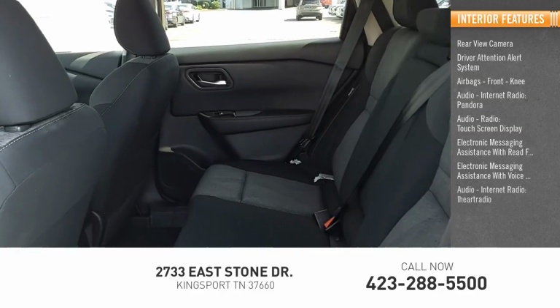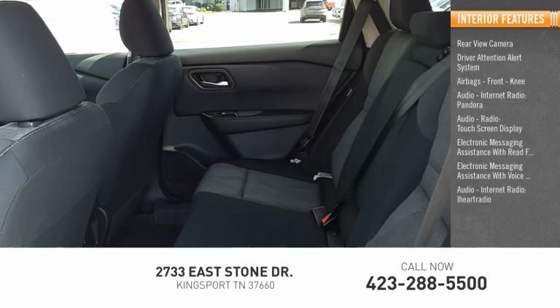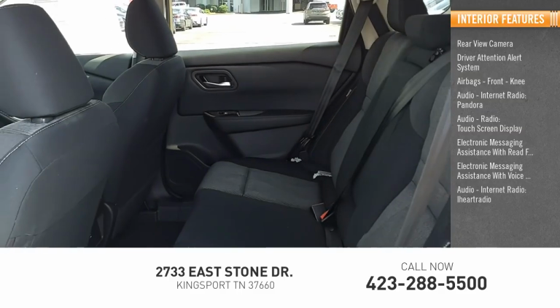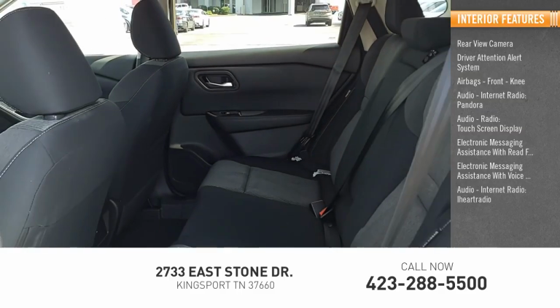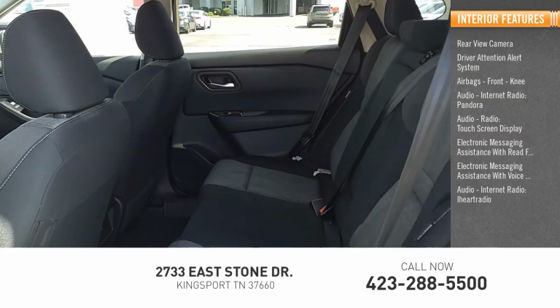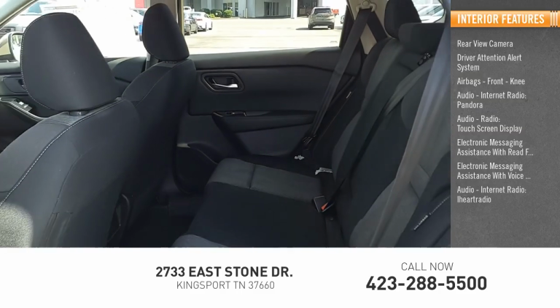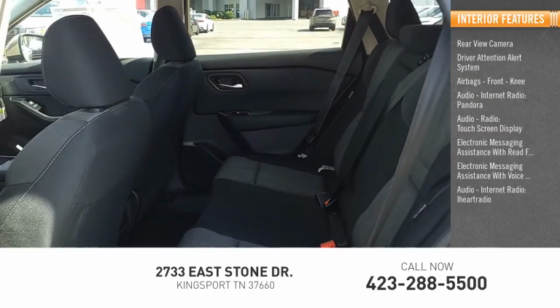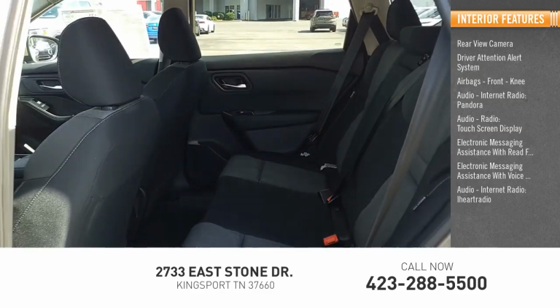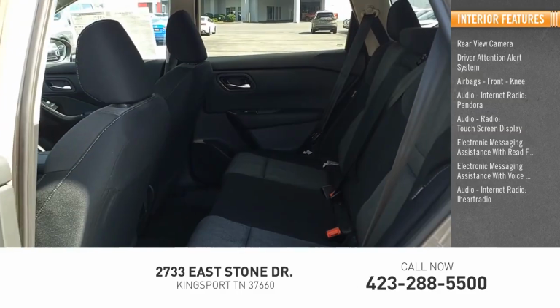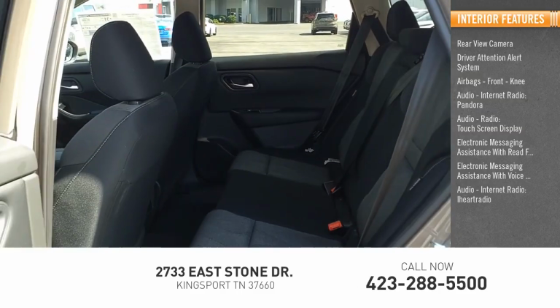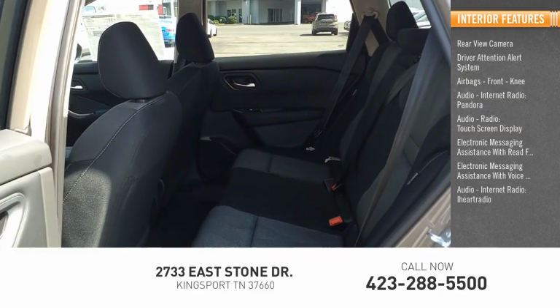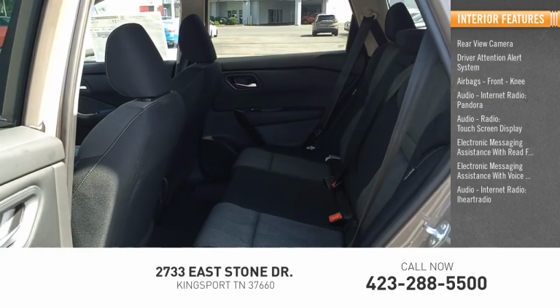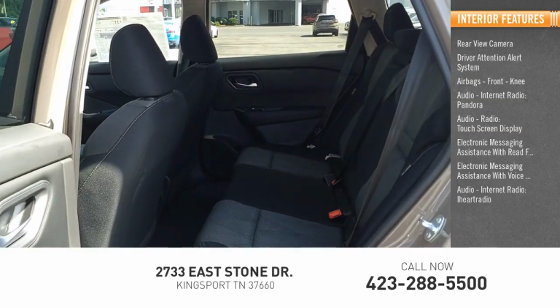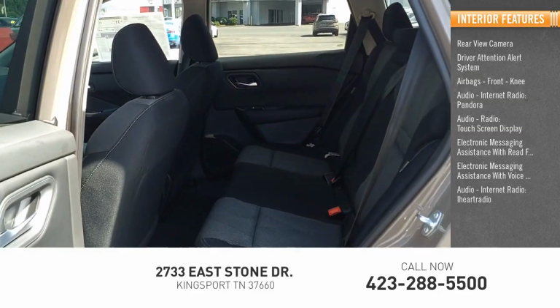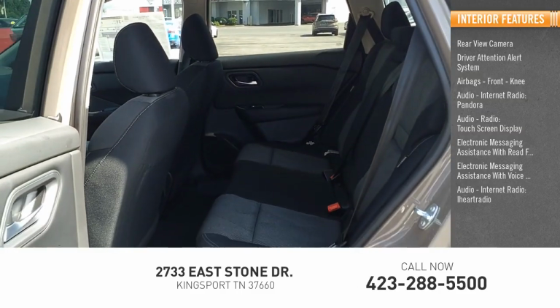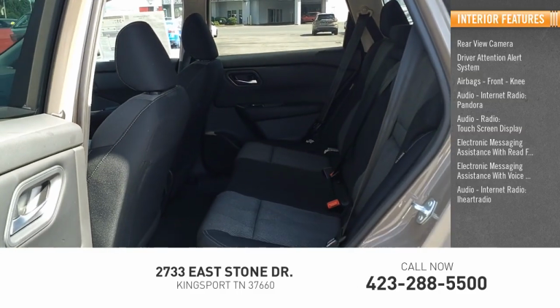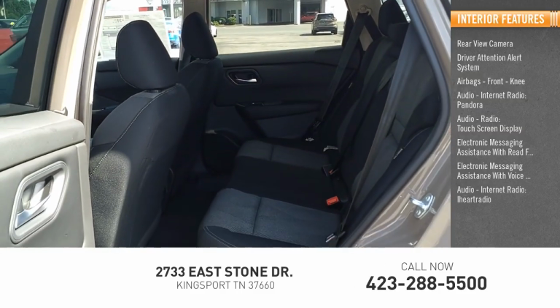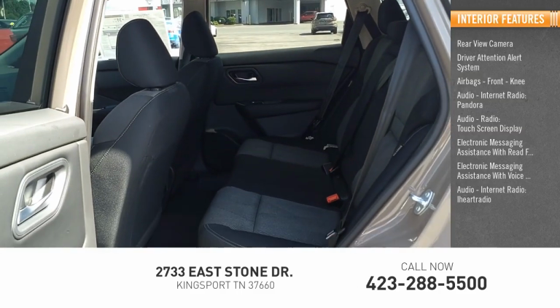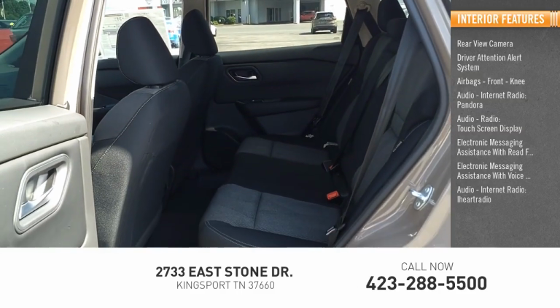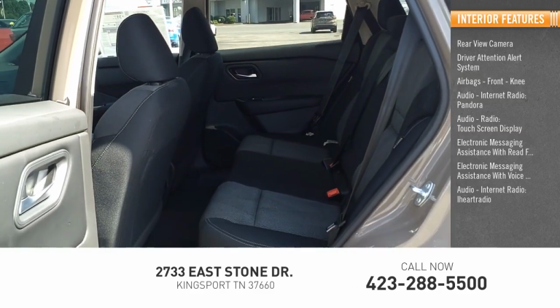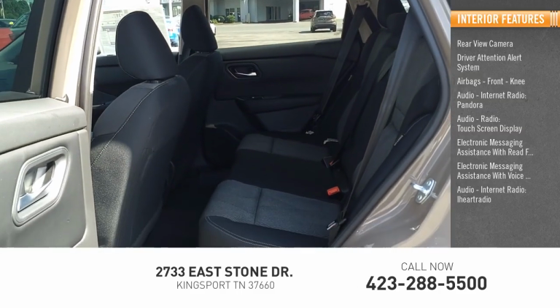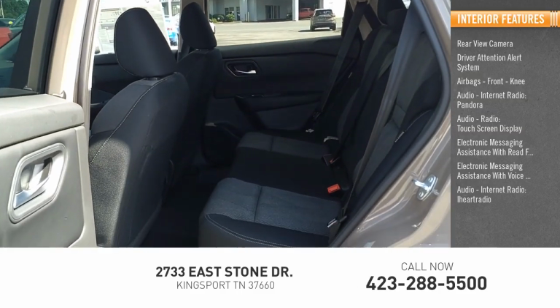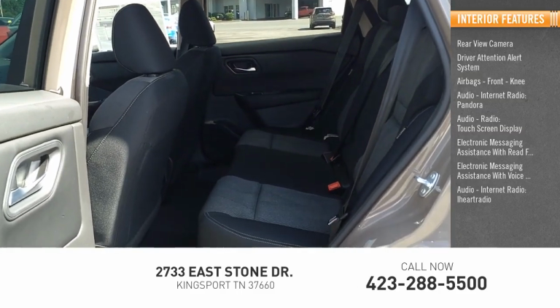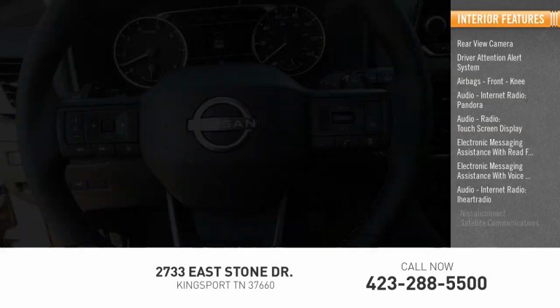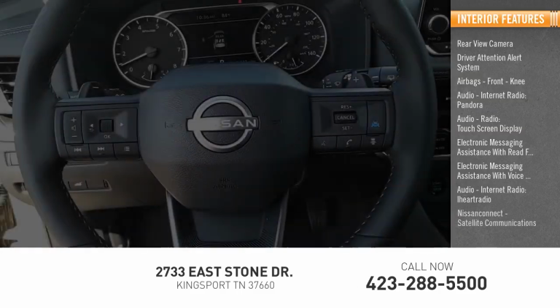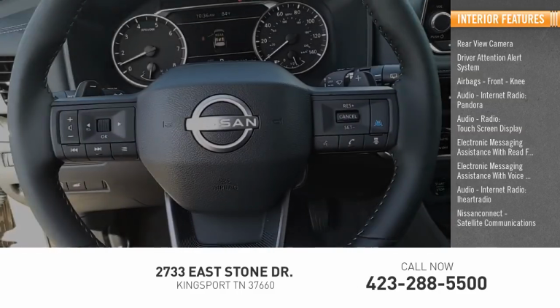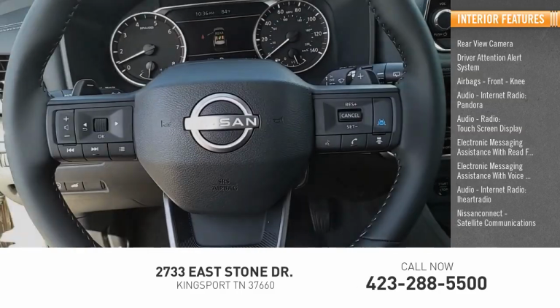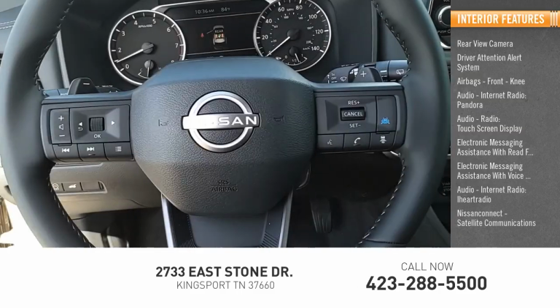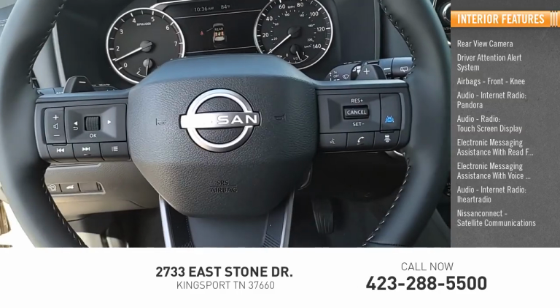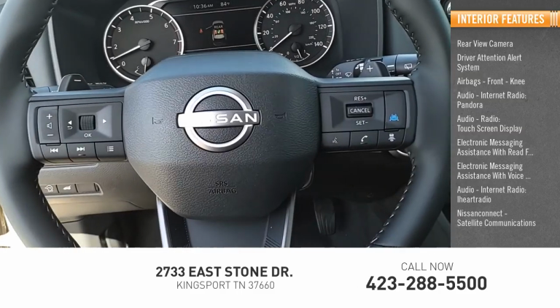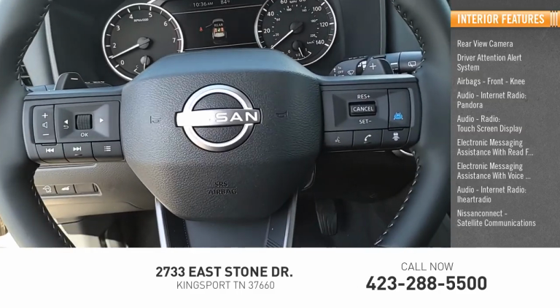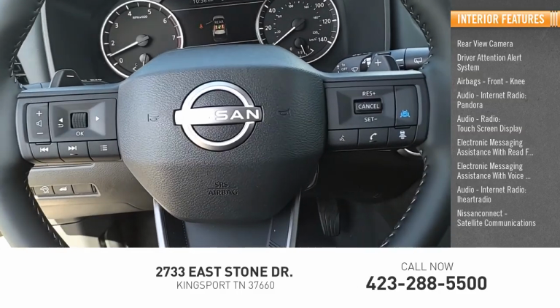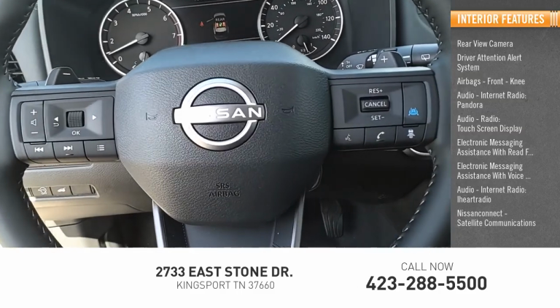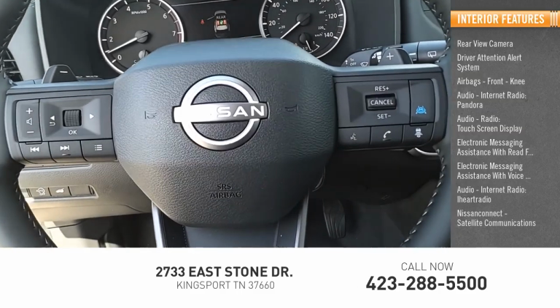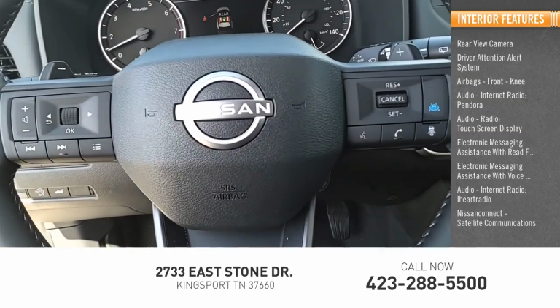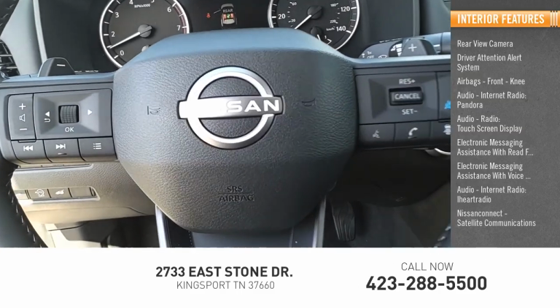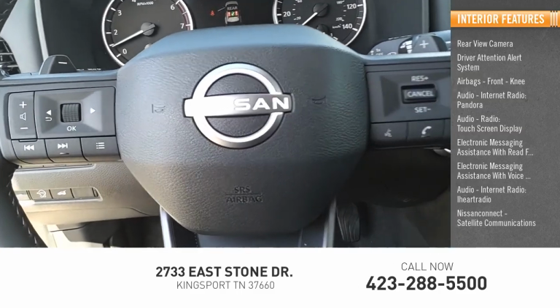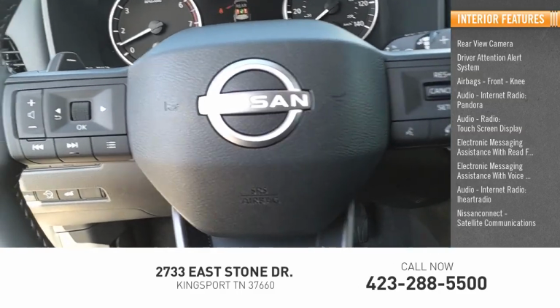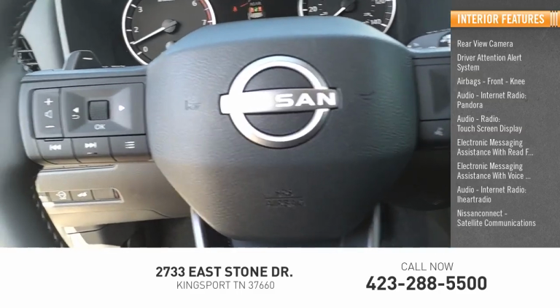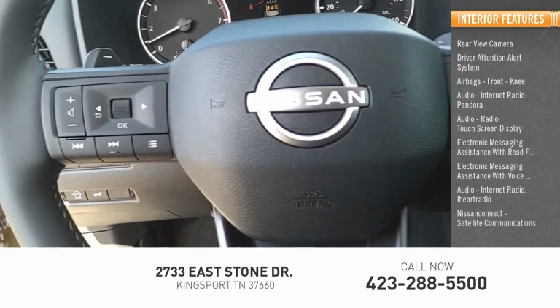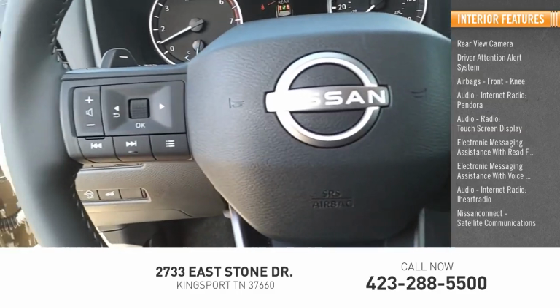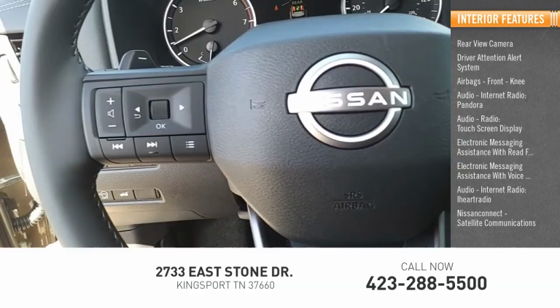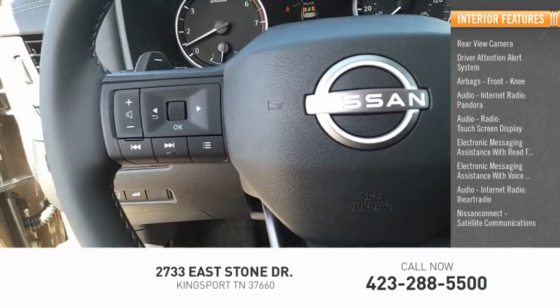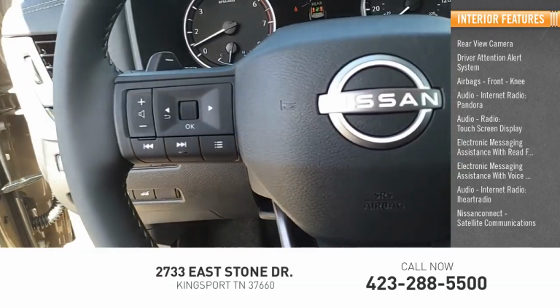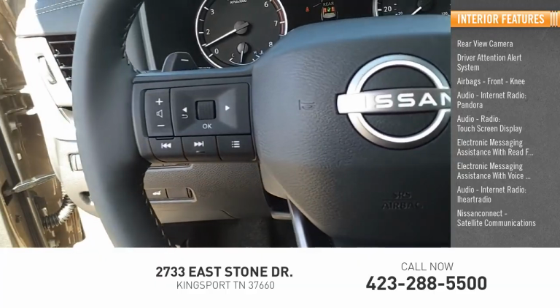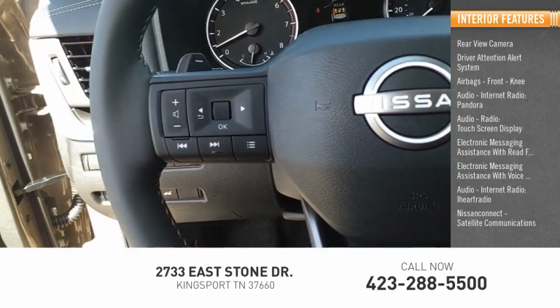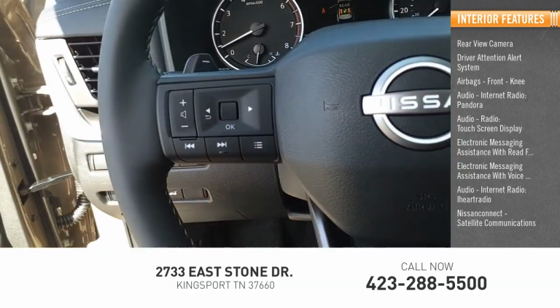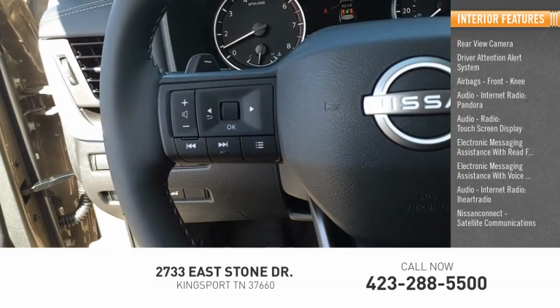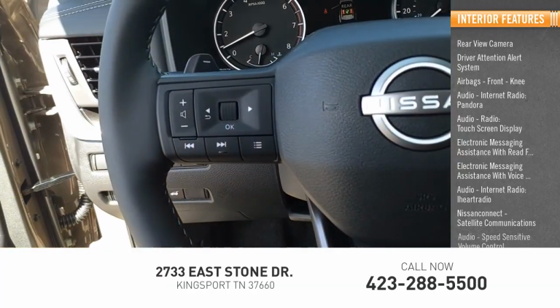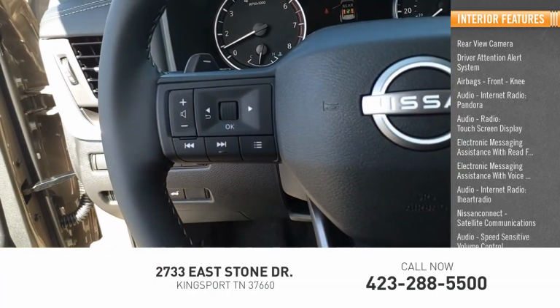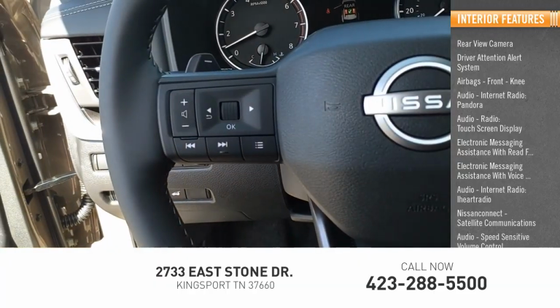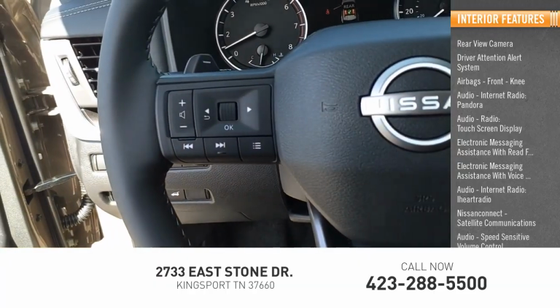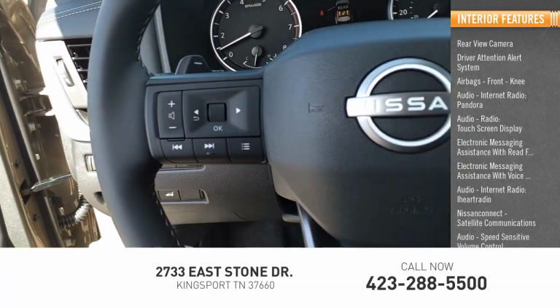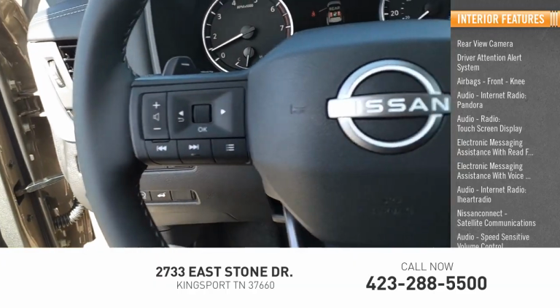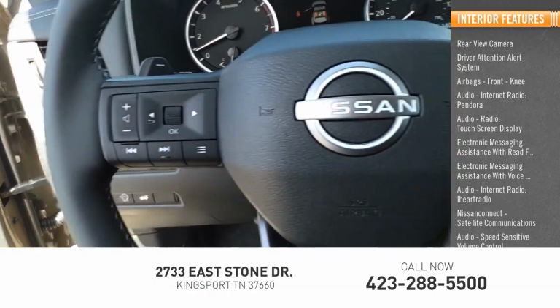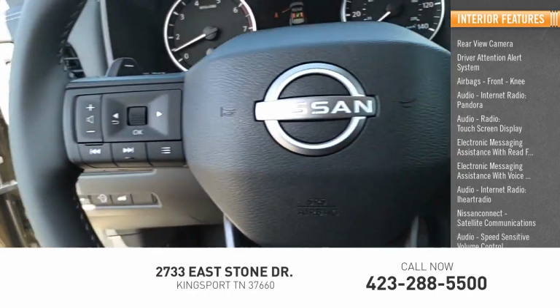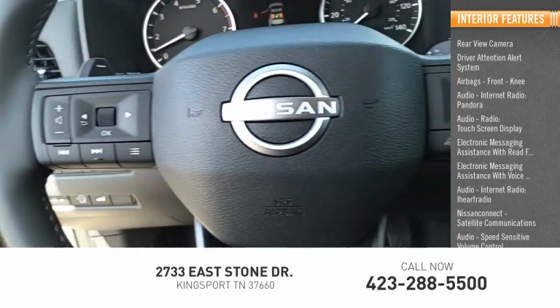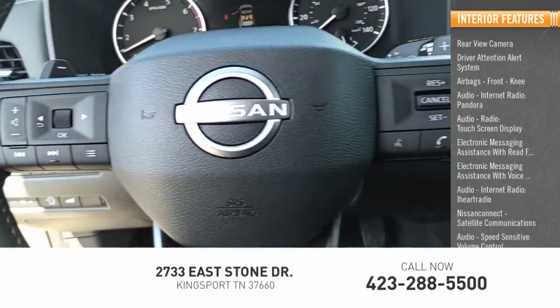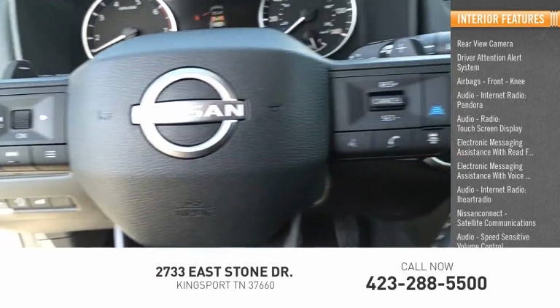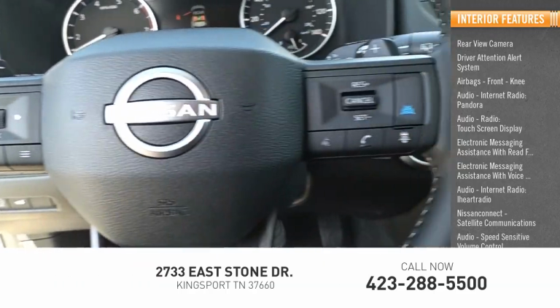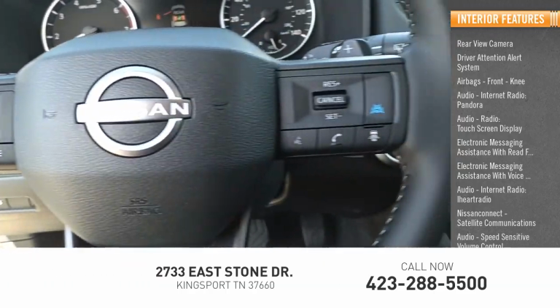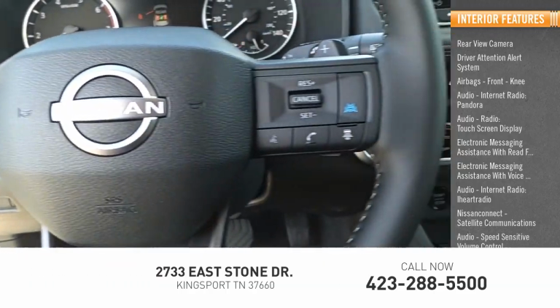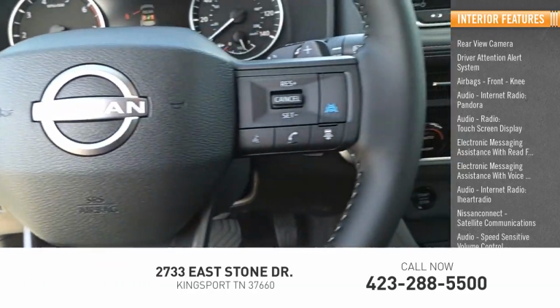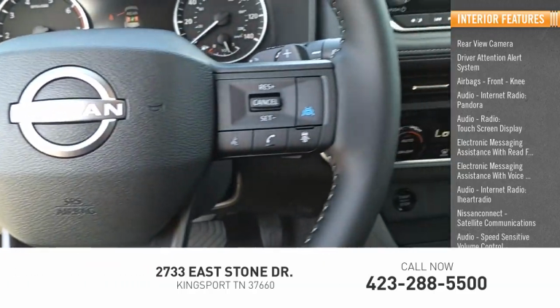Additional features include audio internet radio, iHeartRadio, Nissan Connect, satellite communications audio, and speed-sensitive volume control.